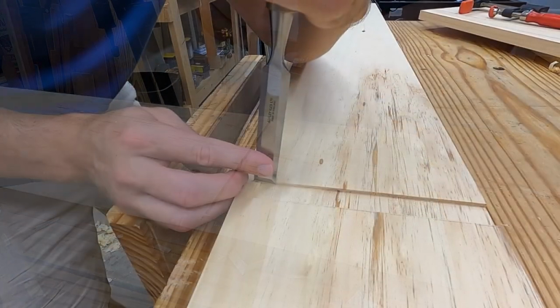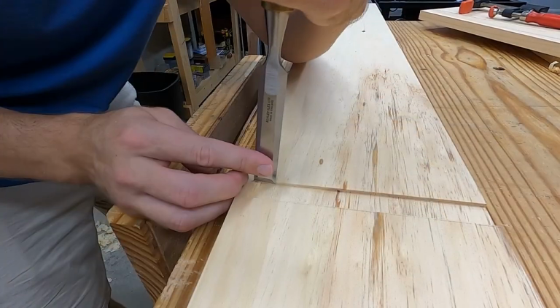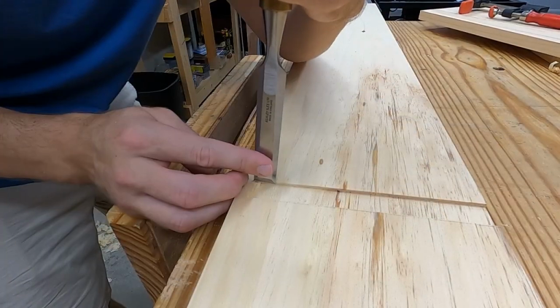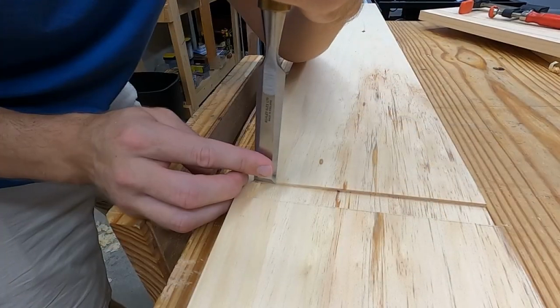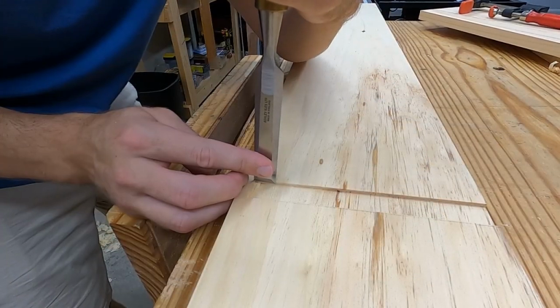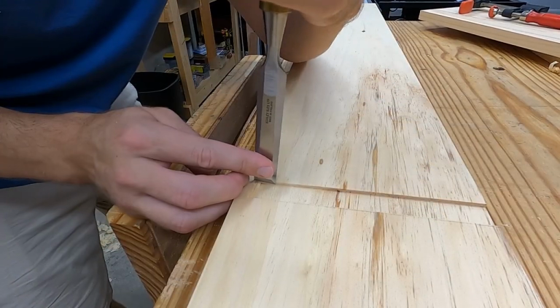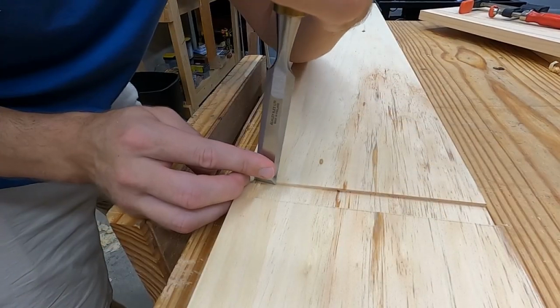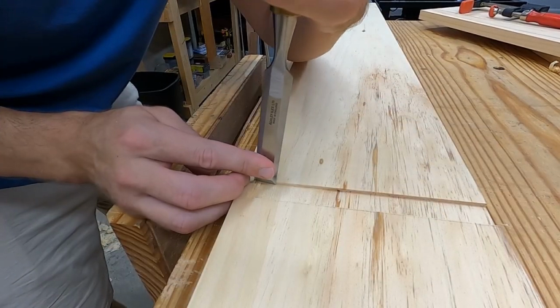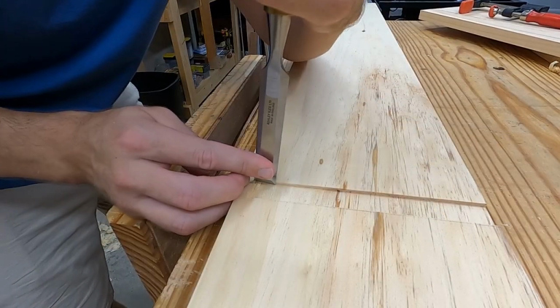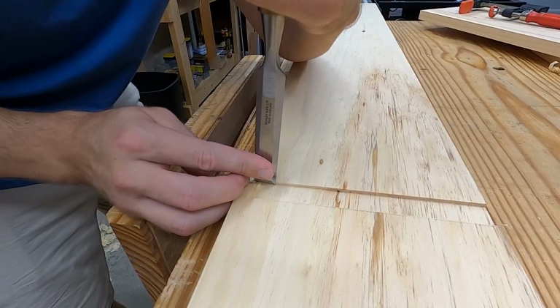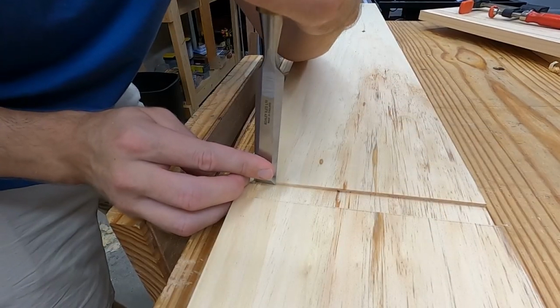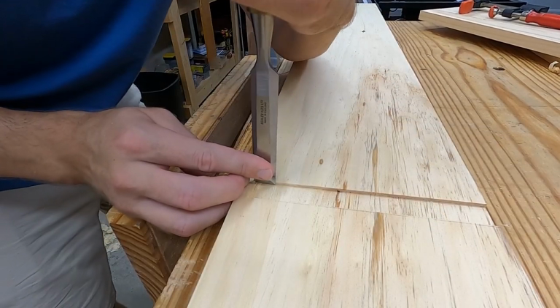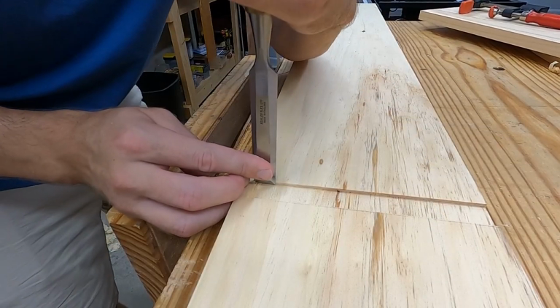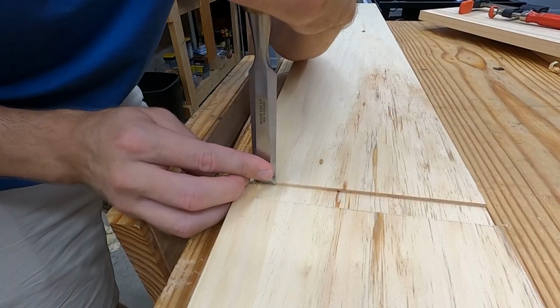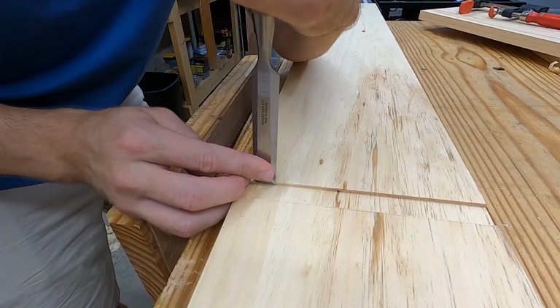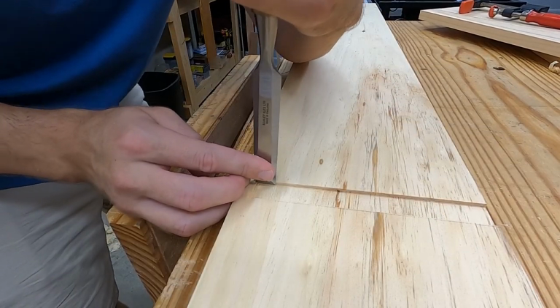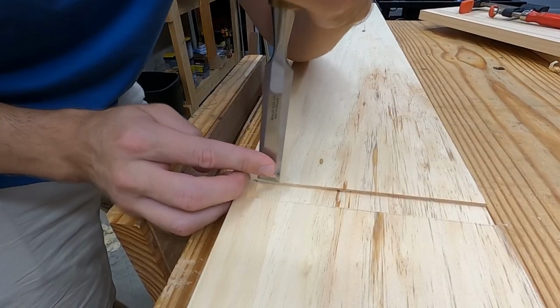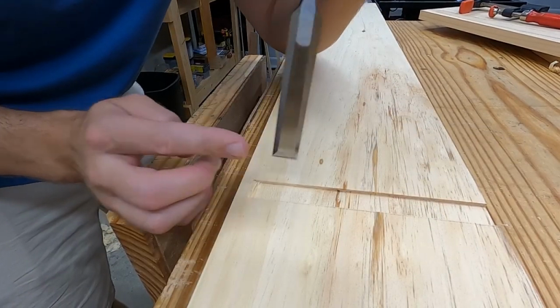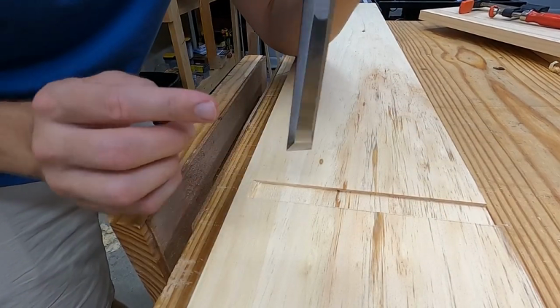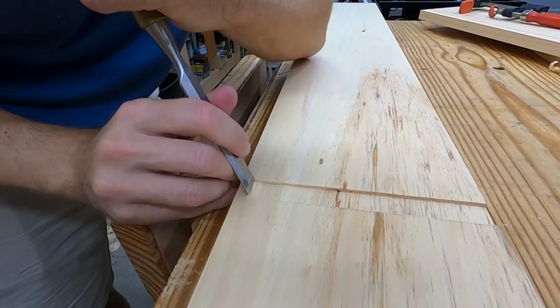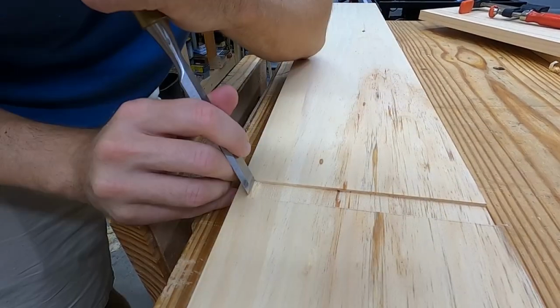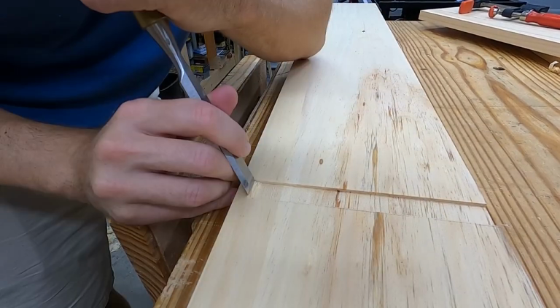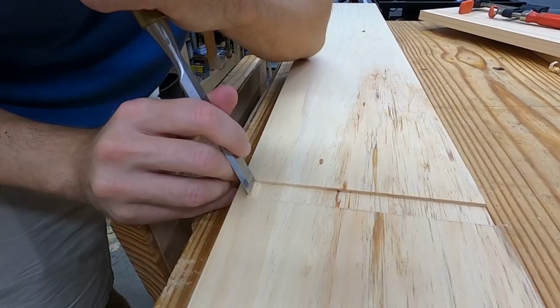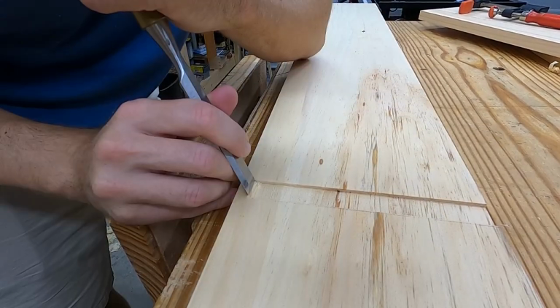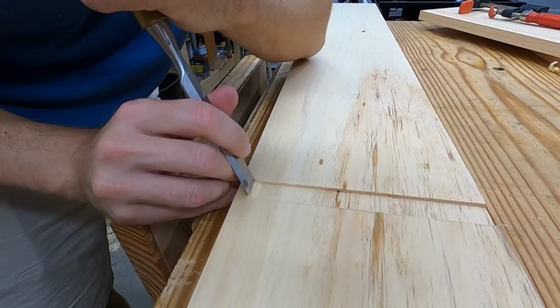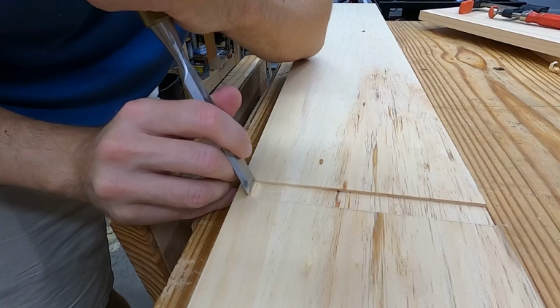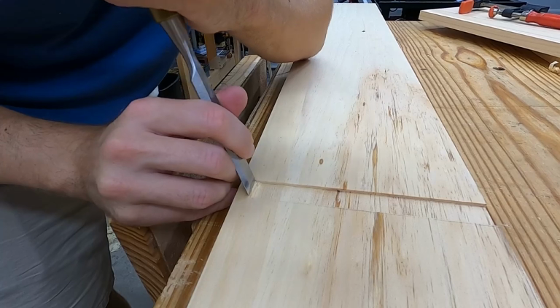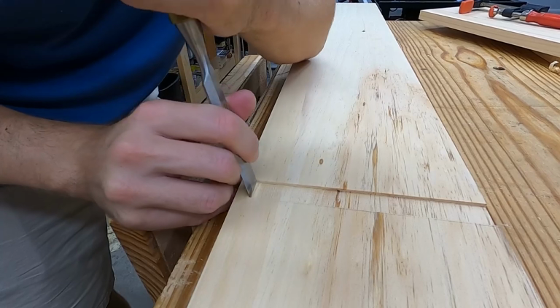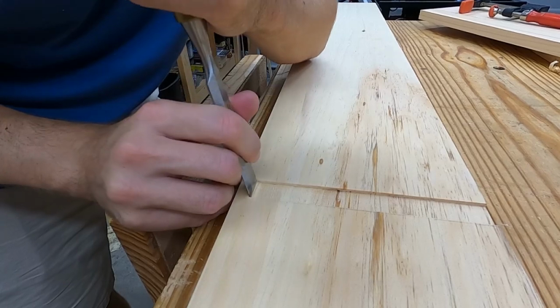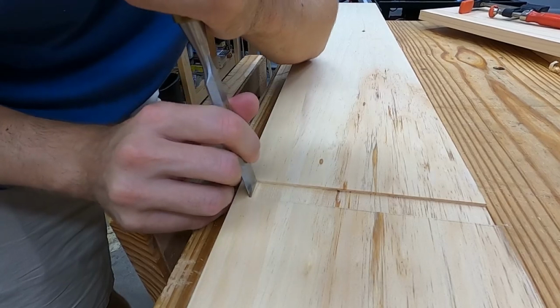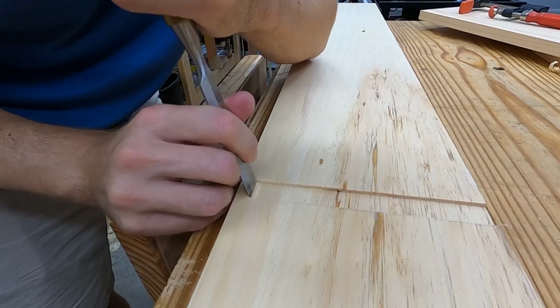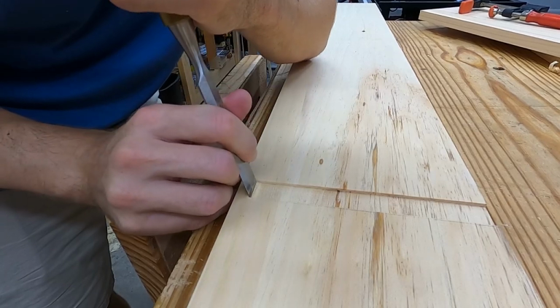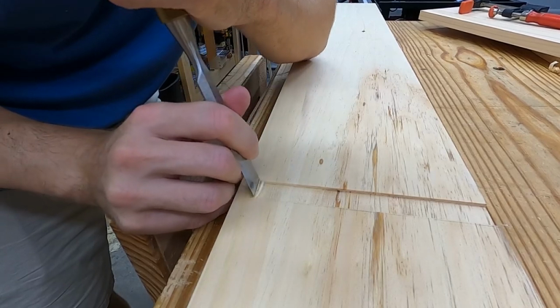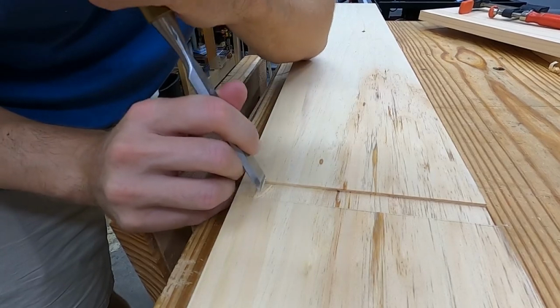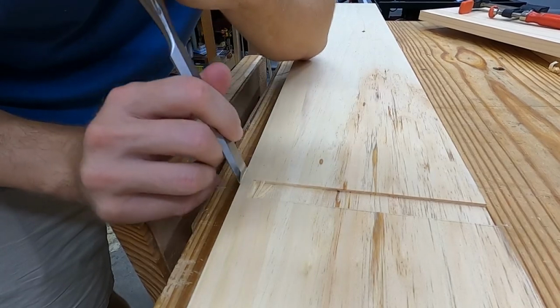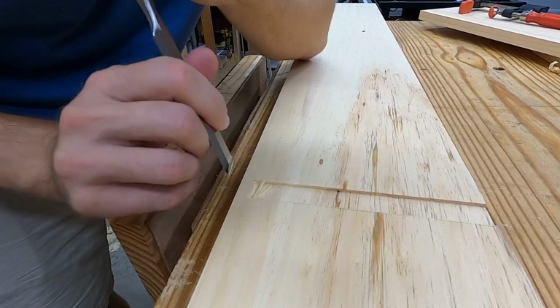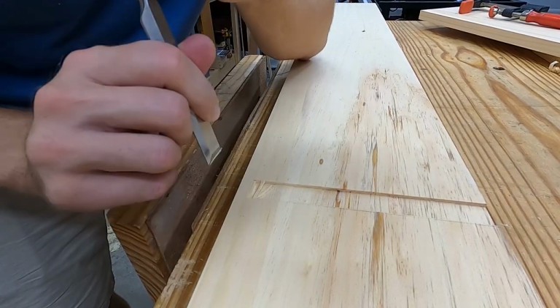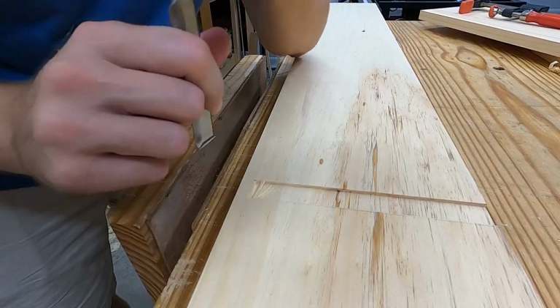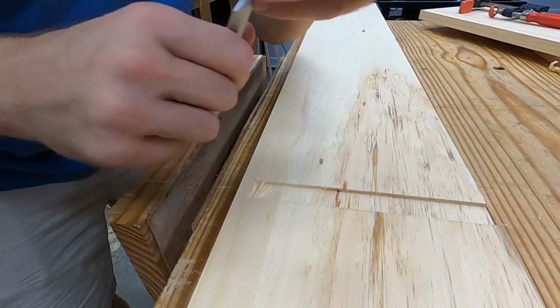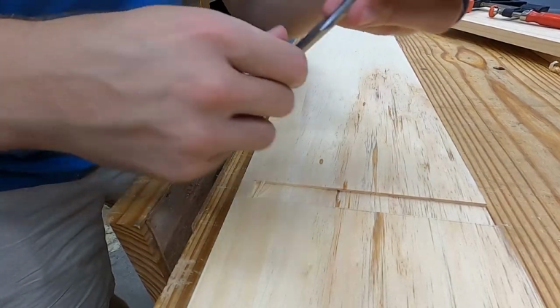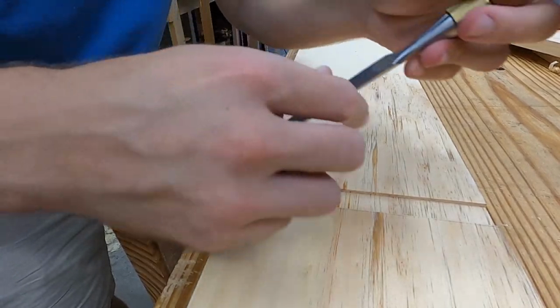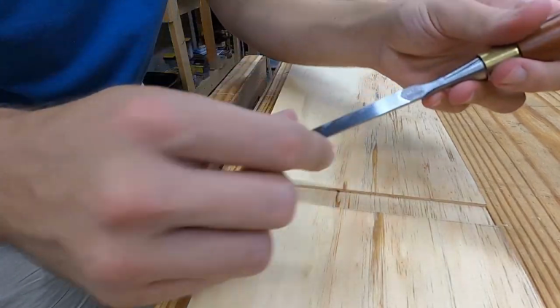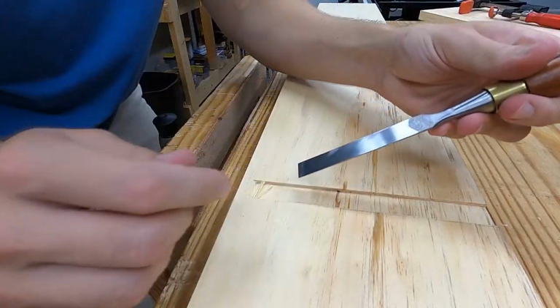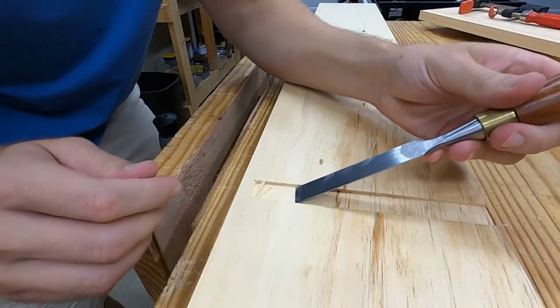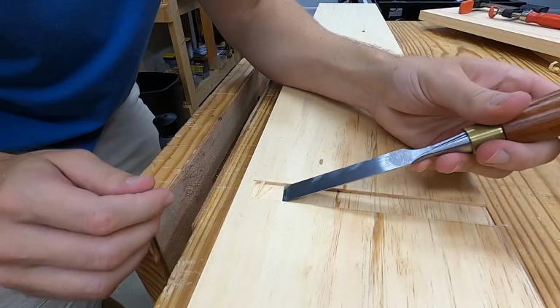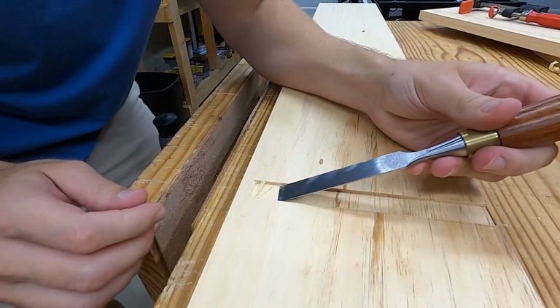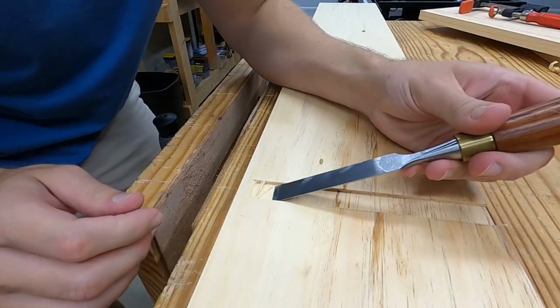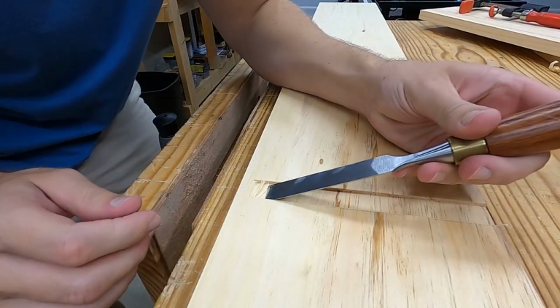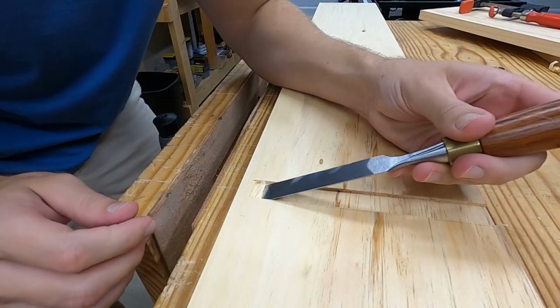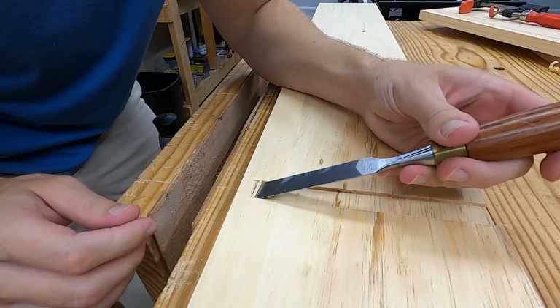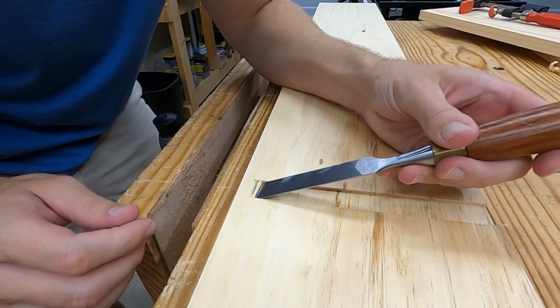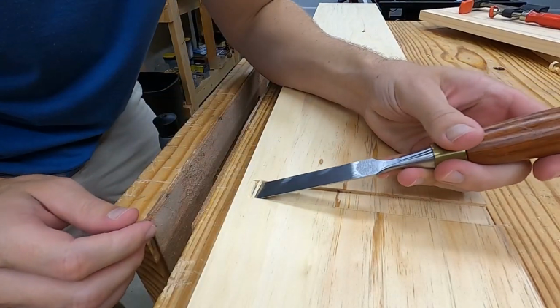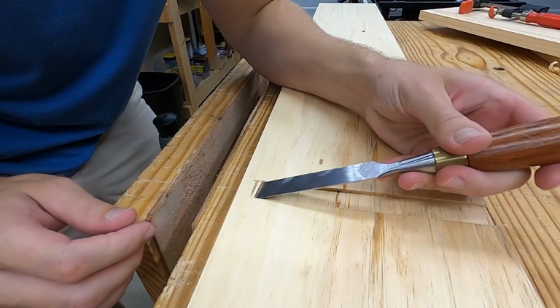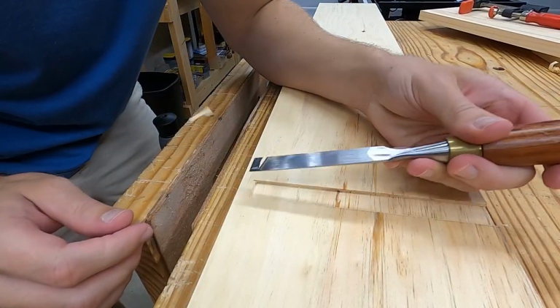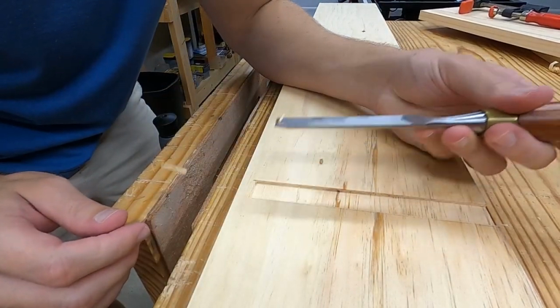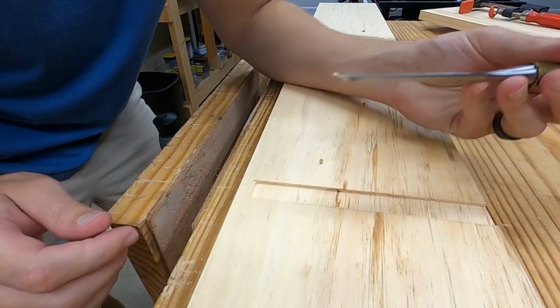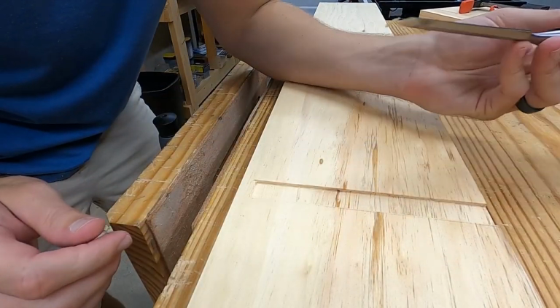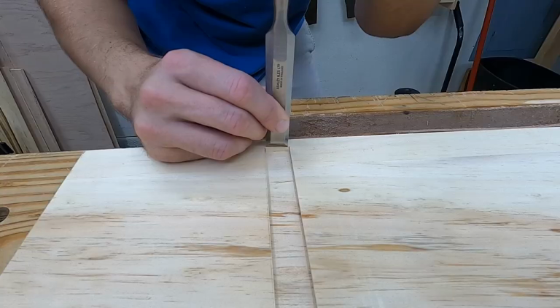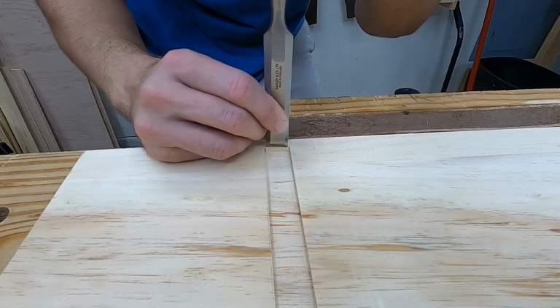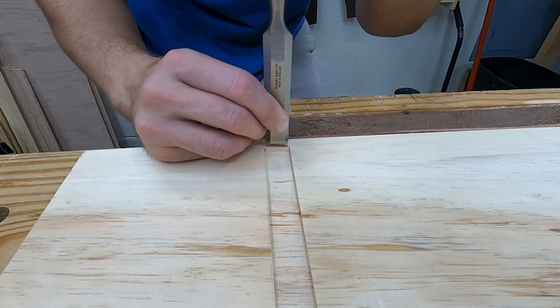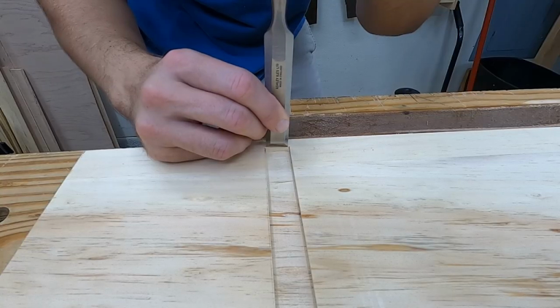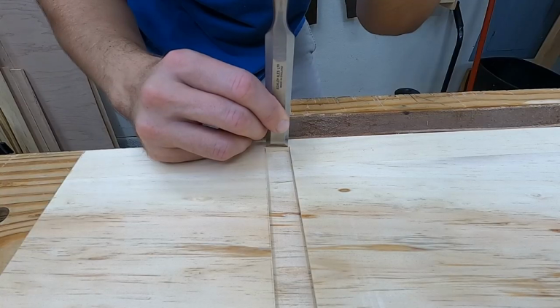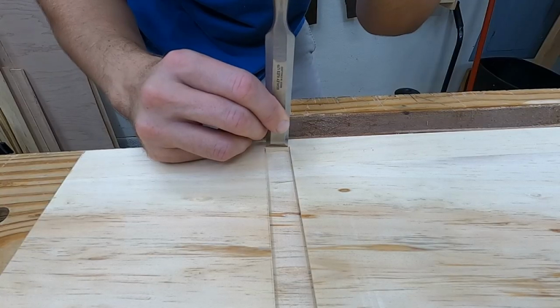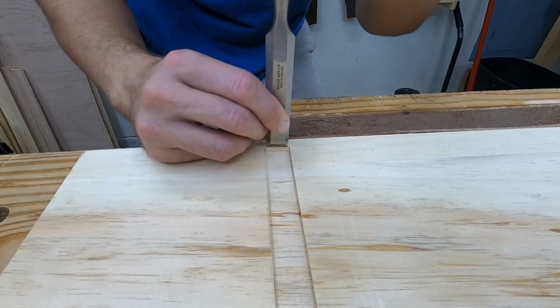To square the front edge, I do a series of chiseling on the side walls and front edge, getting closer and closer until directly on the marking gauge line.